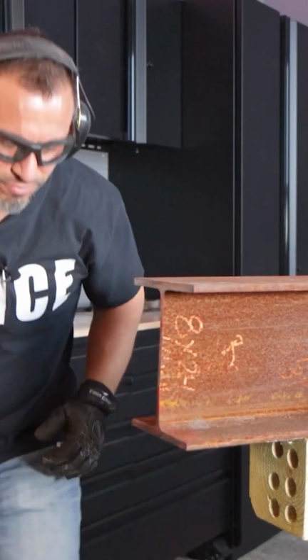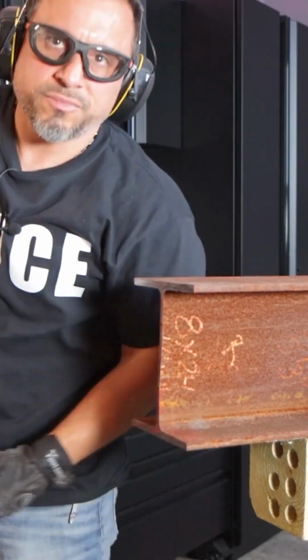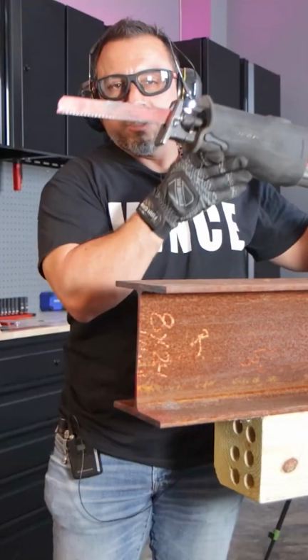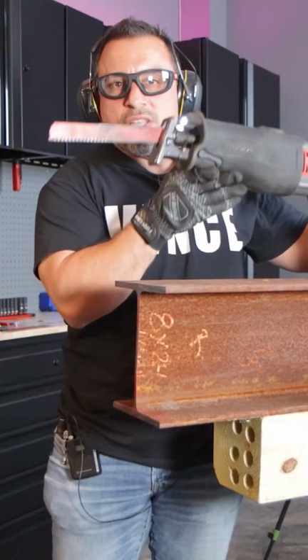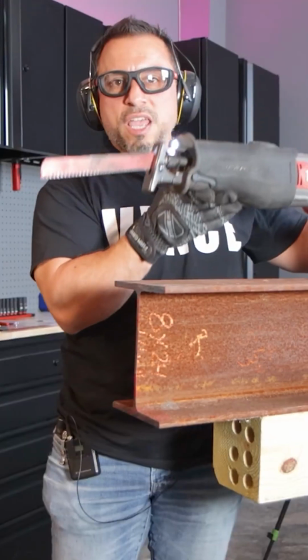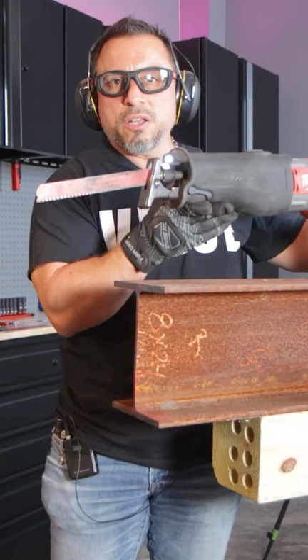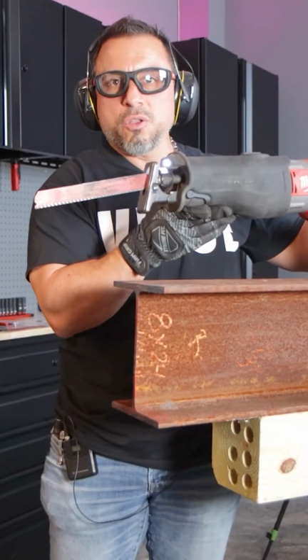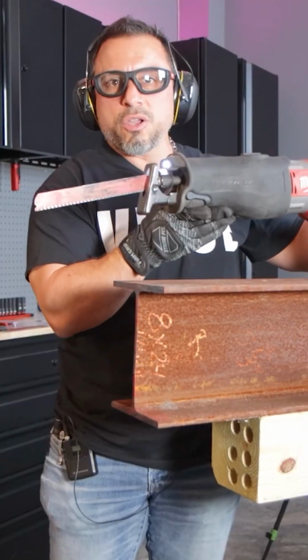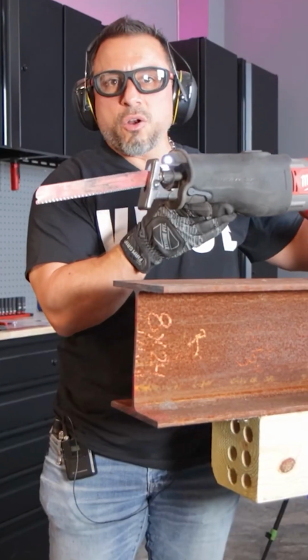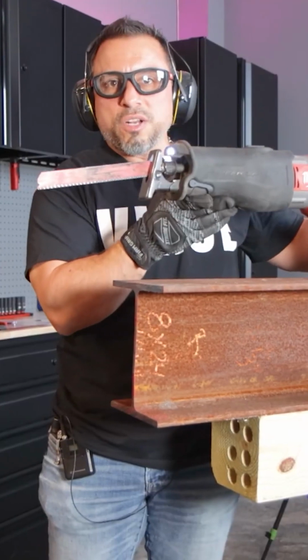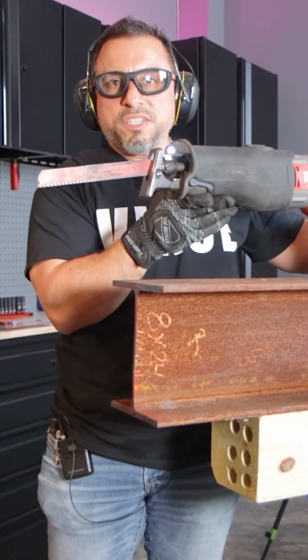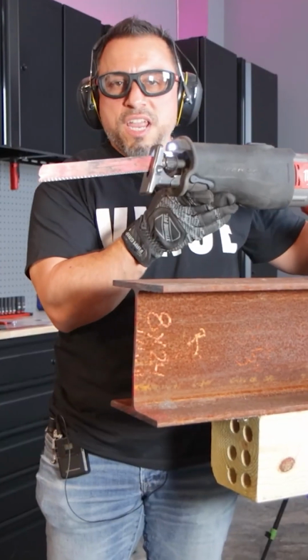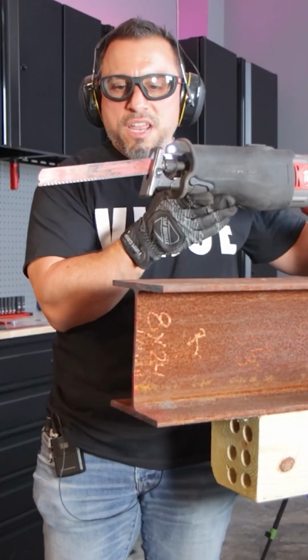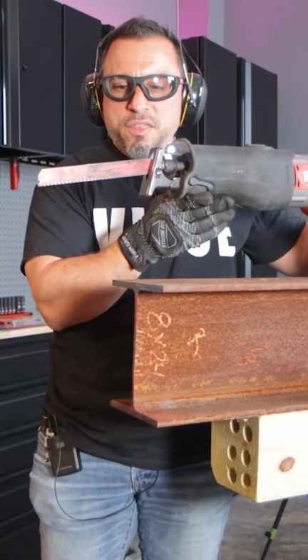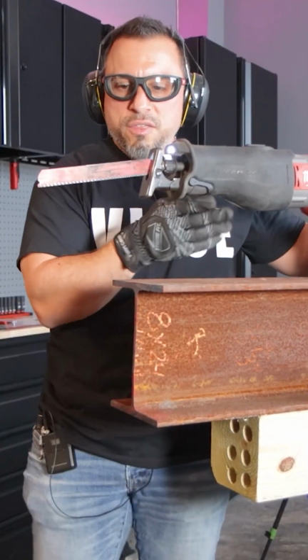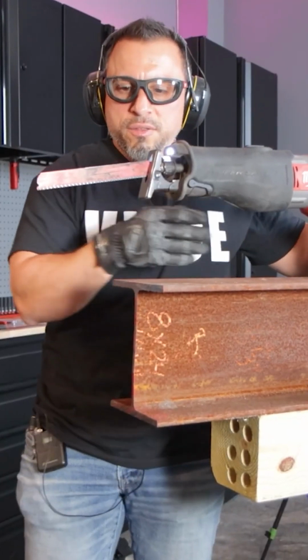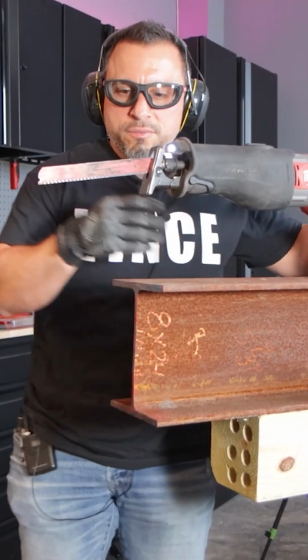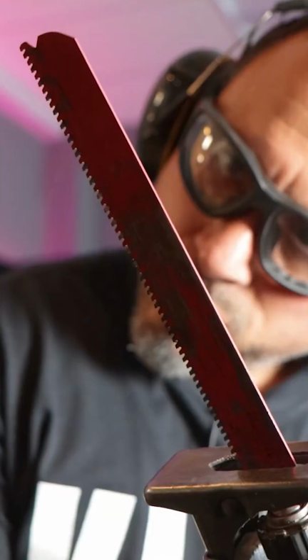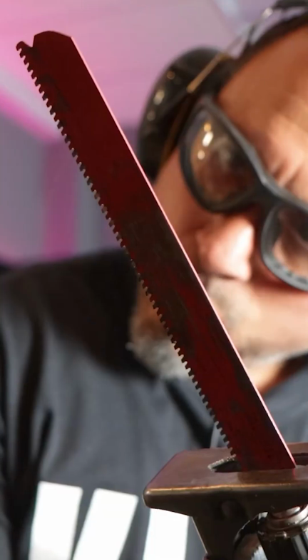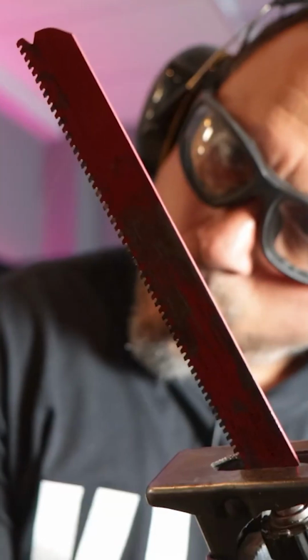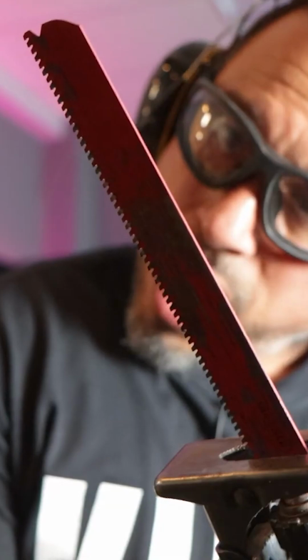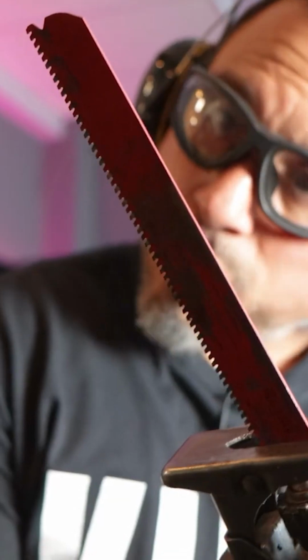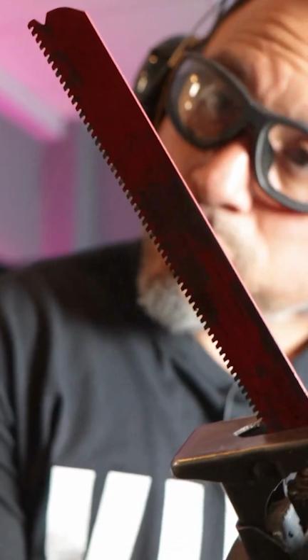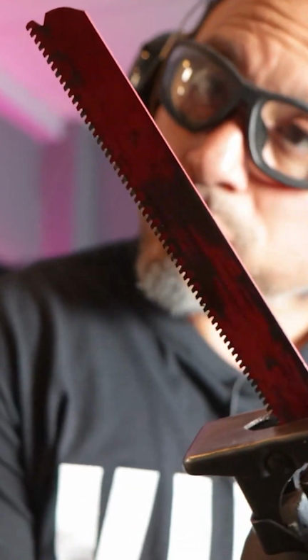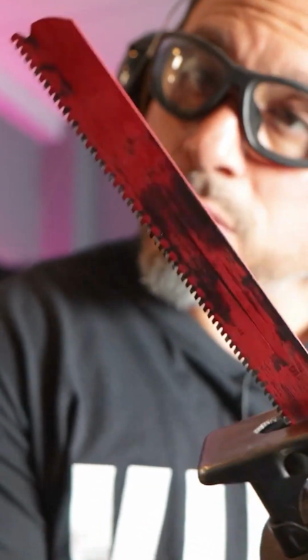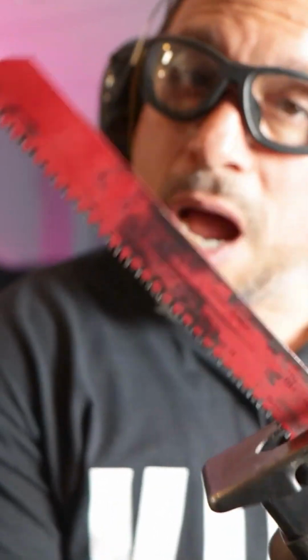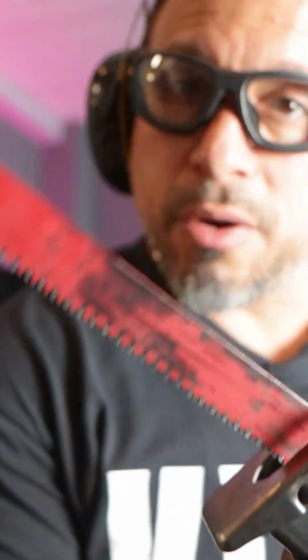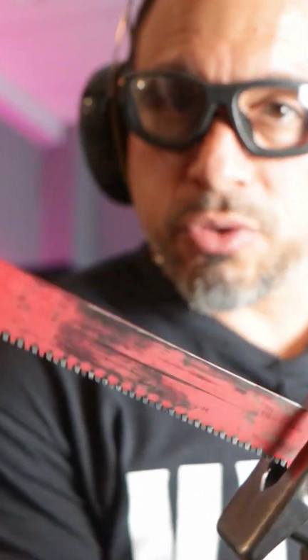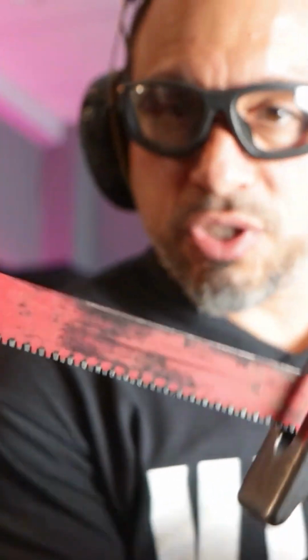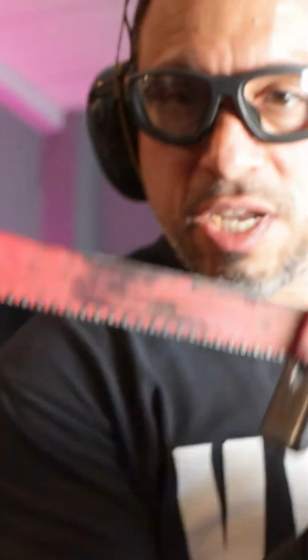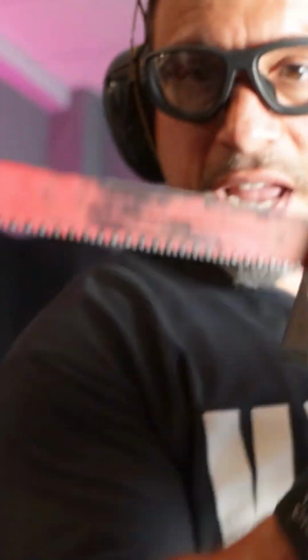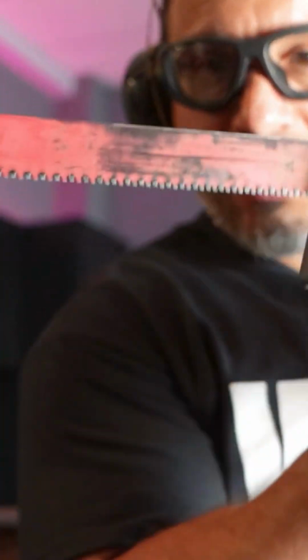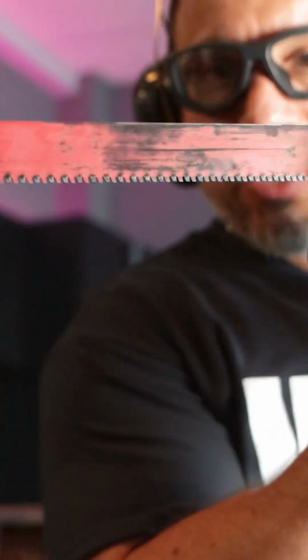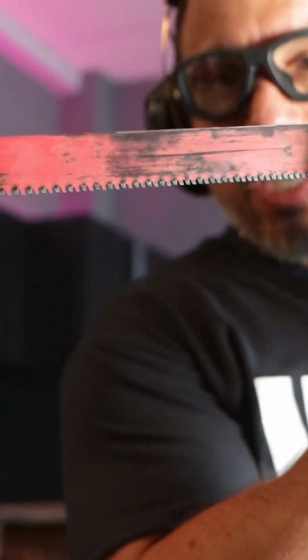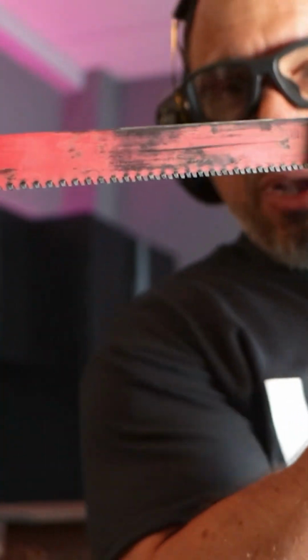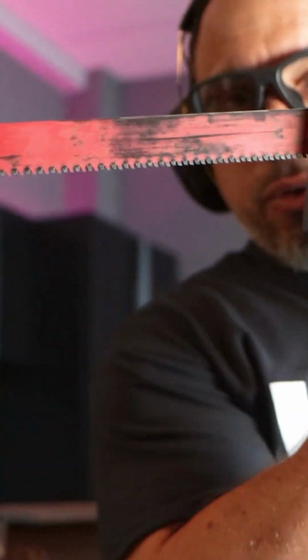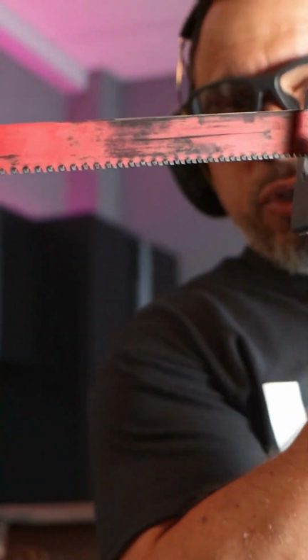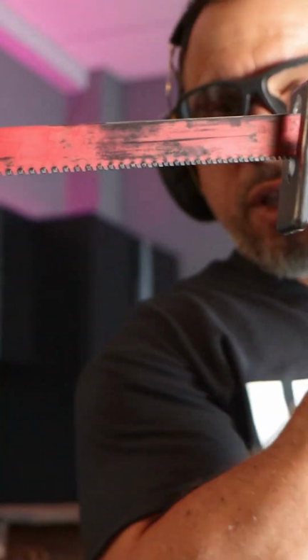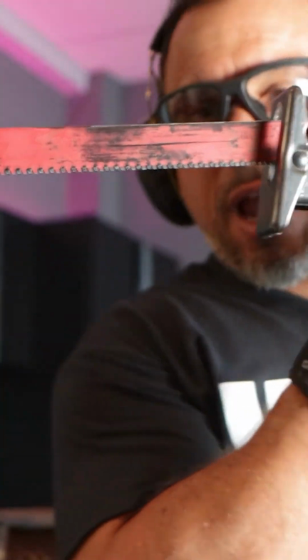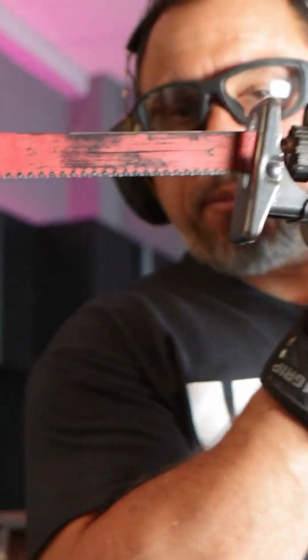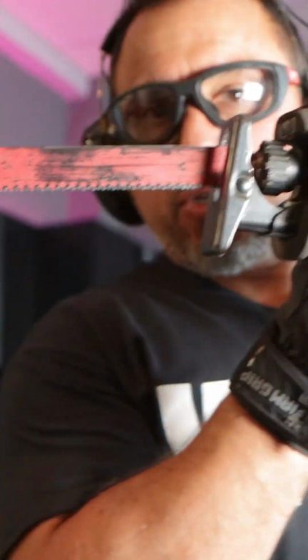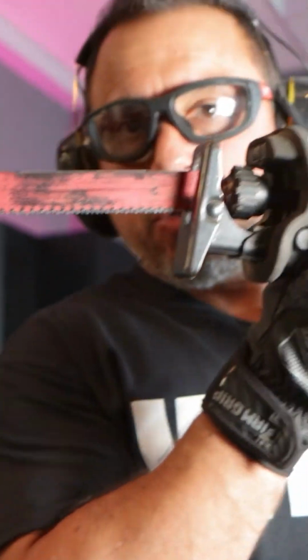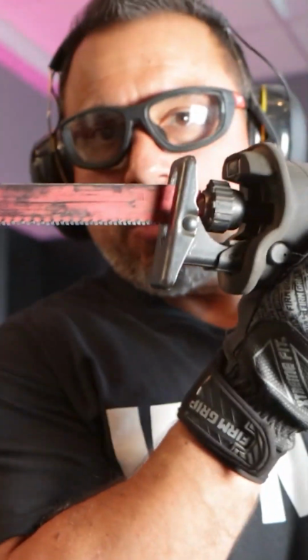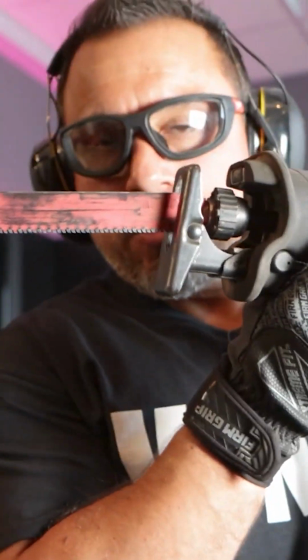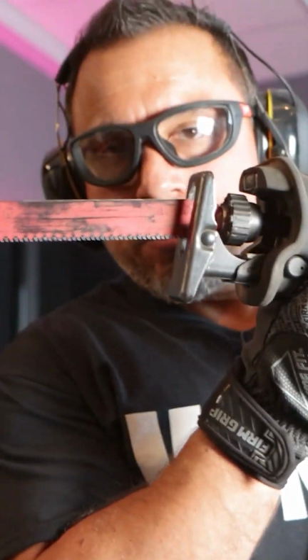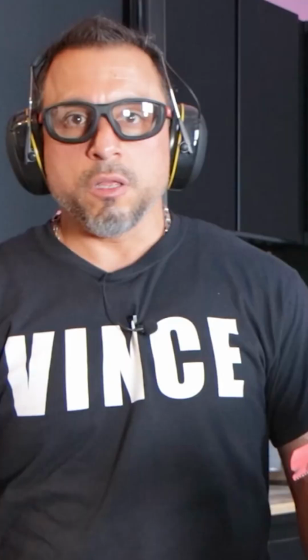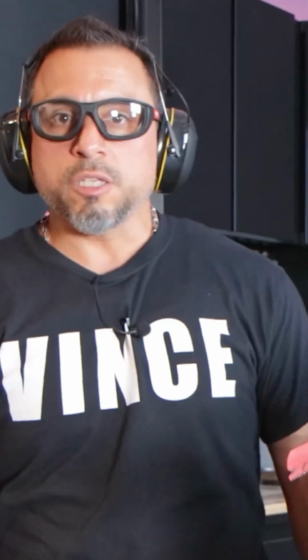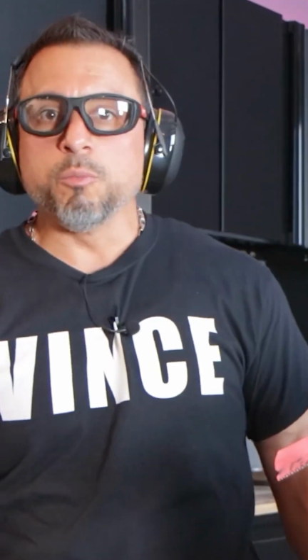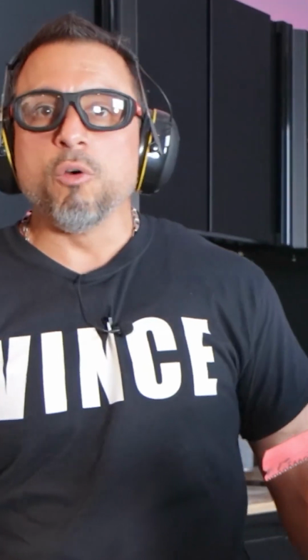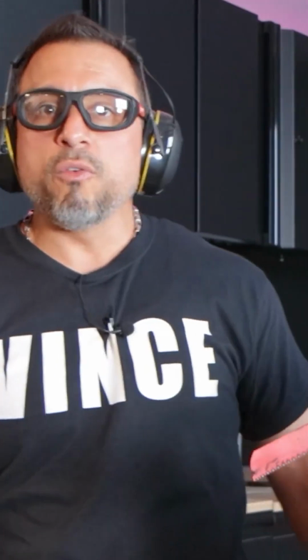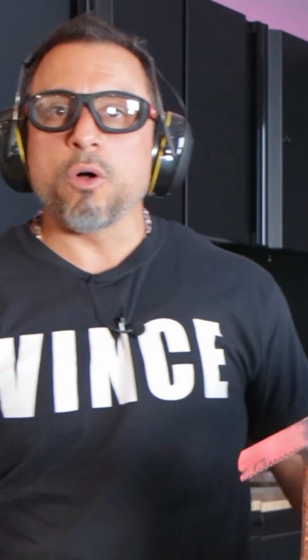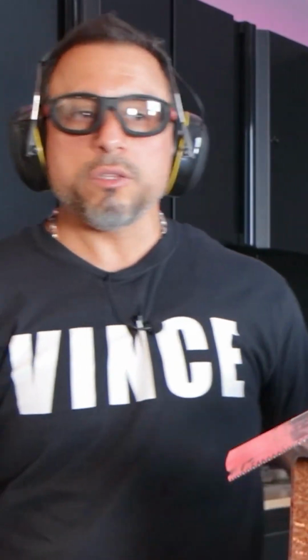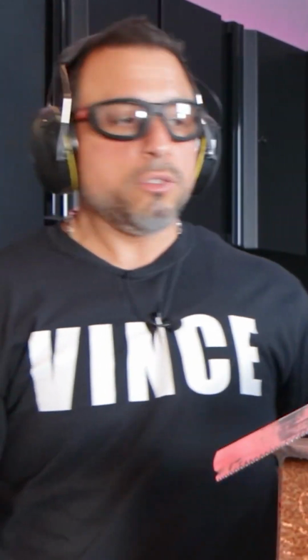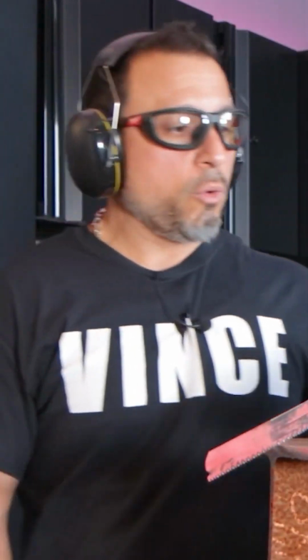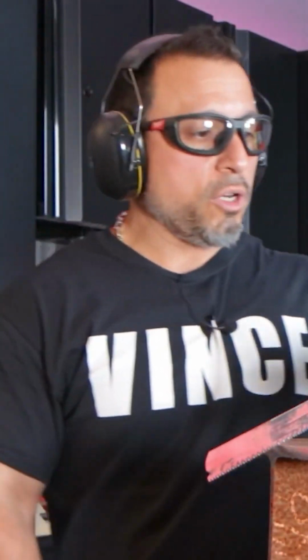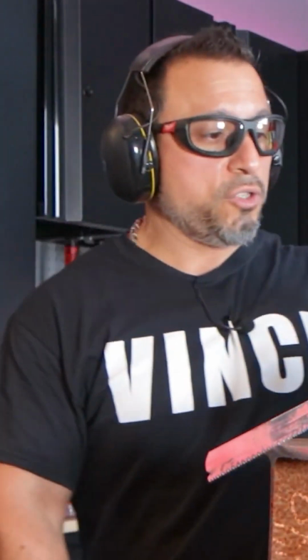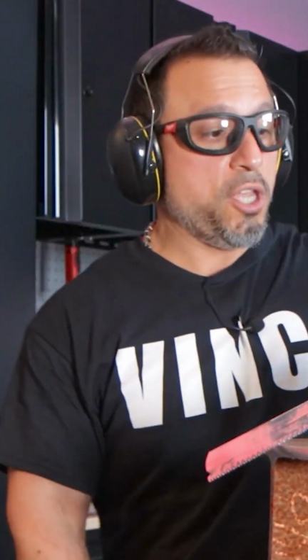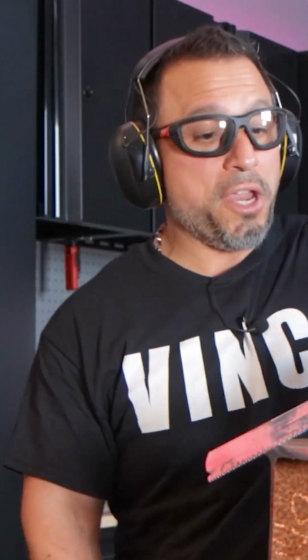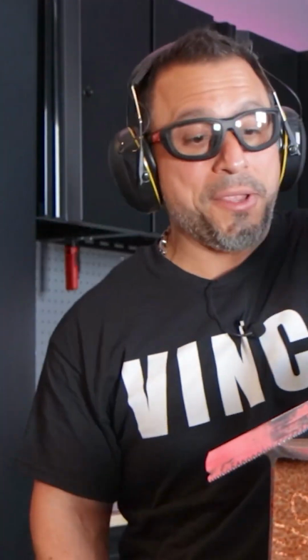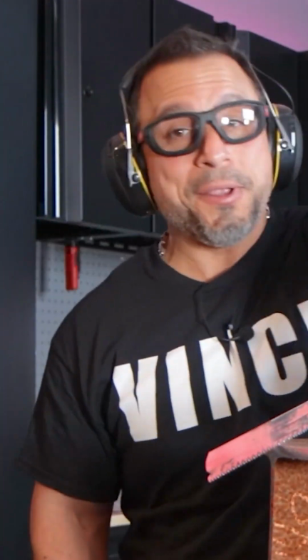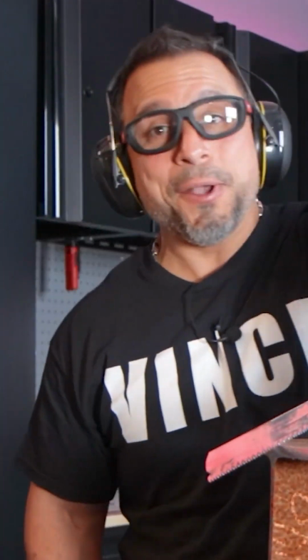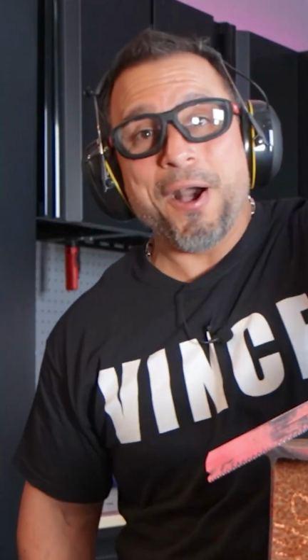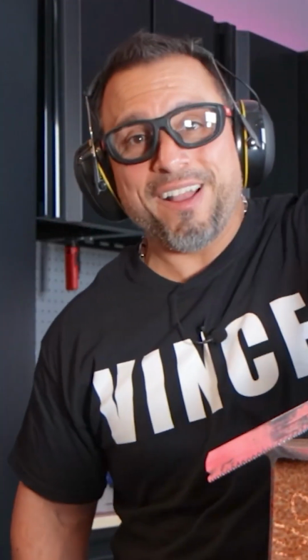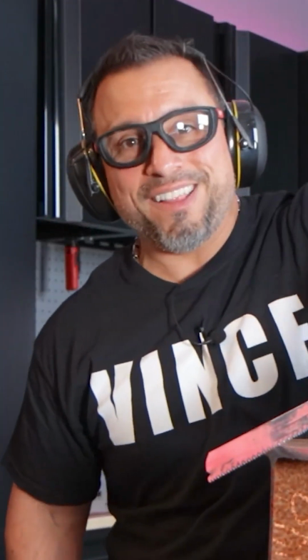Let's take a look at our teeth. Wow, I don't see a single snapped tooth. Let's move on to our second cut.